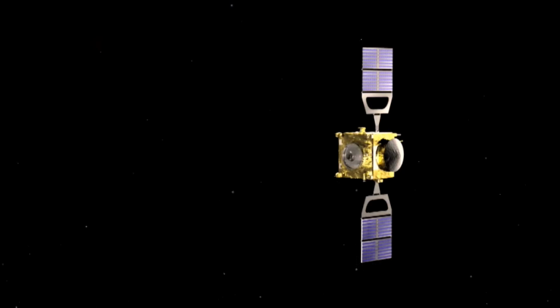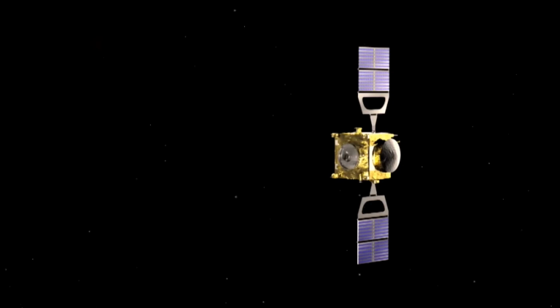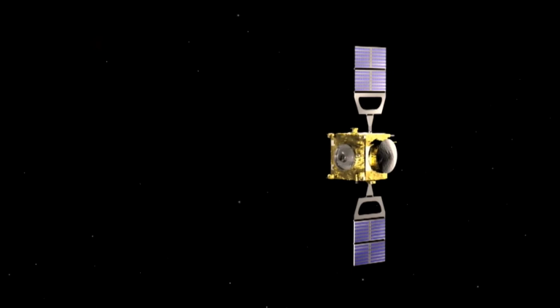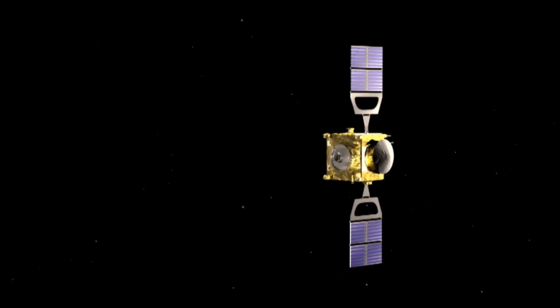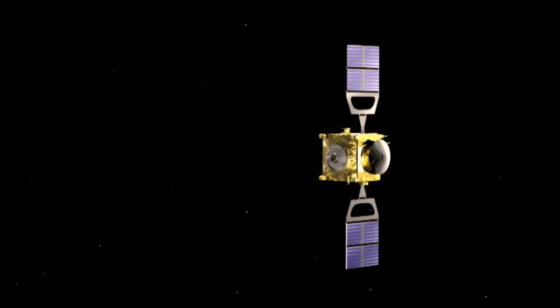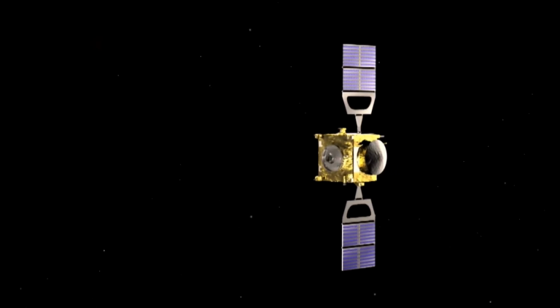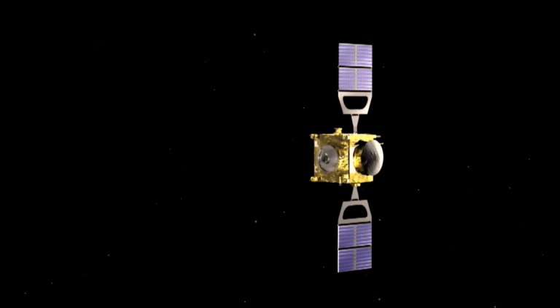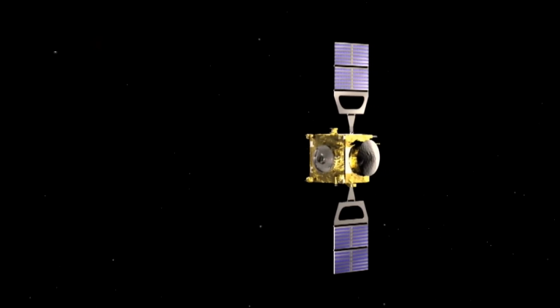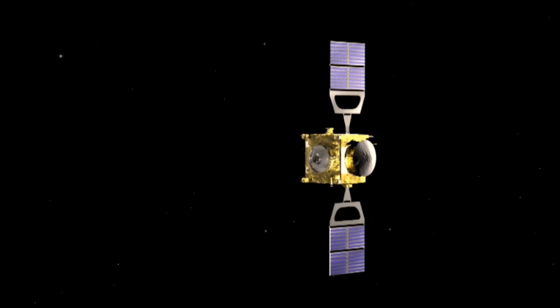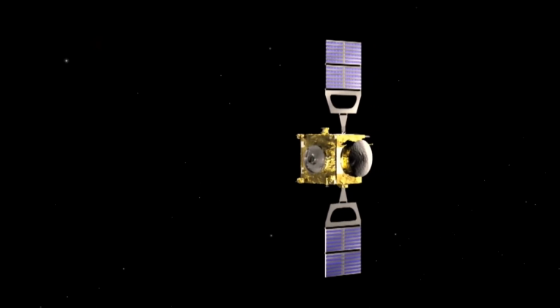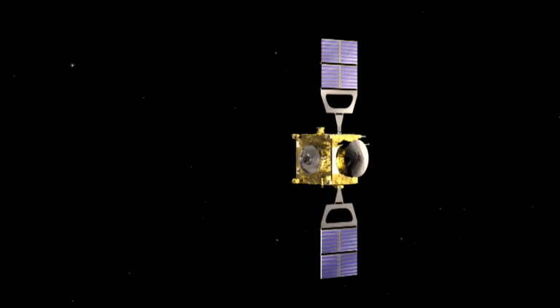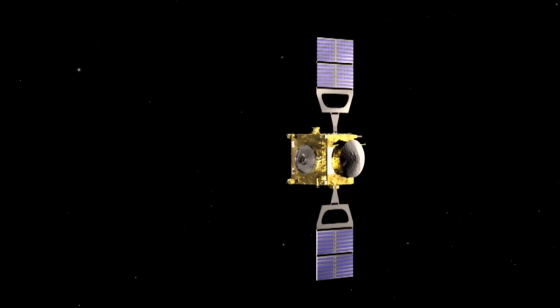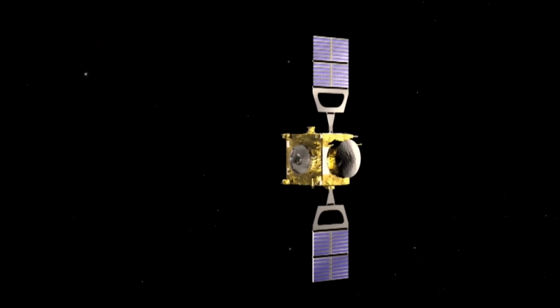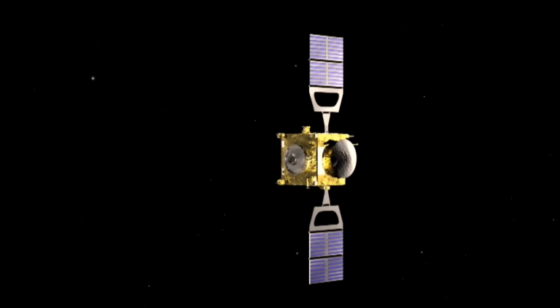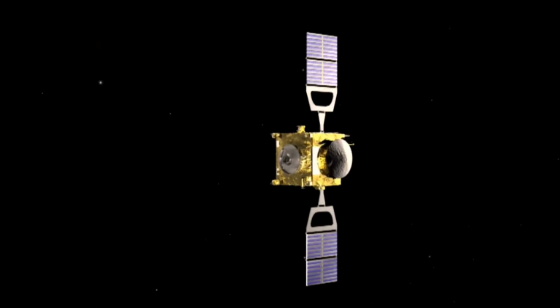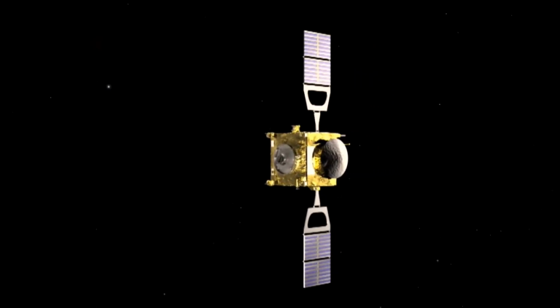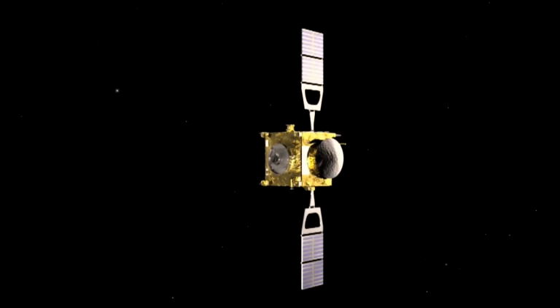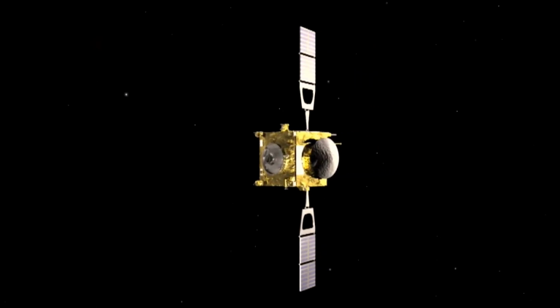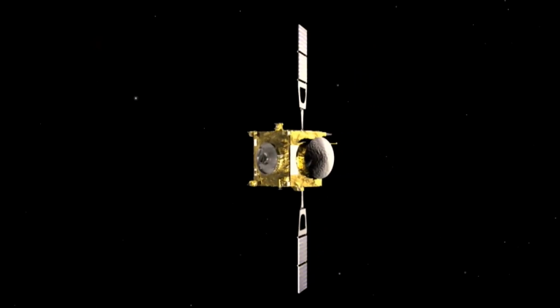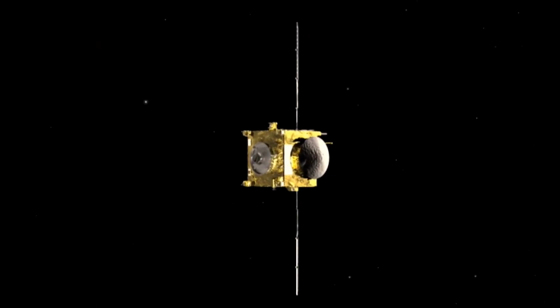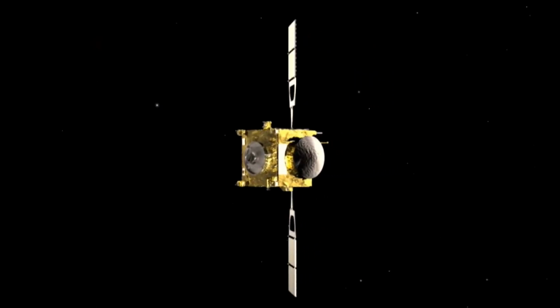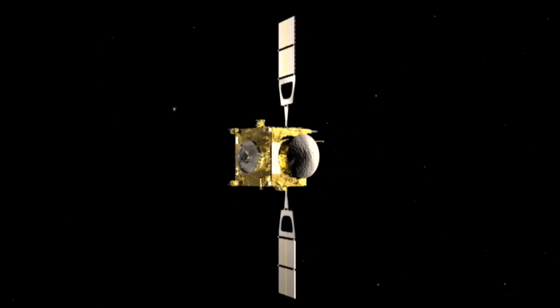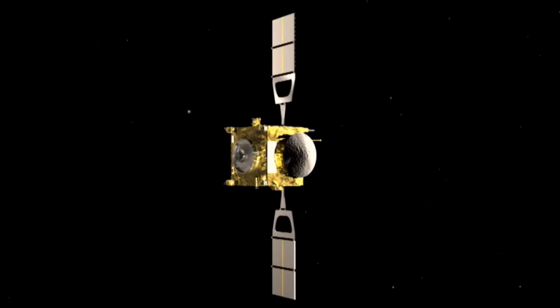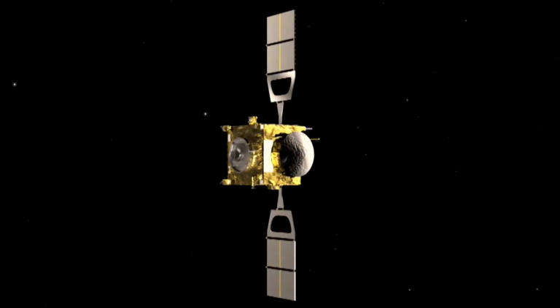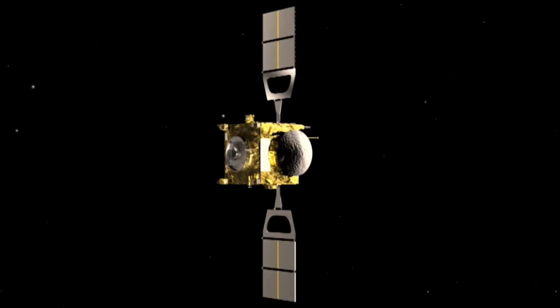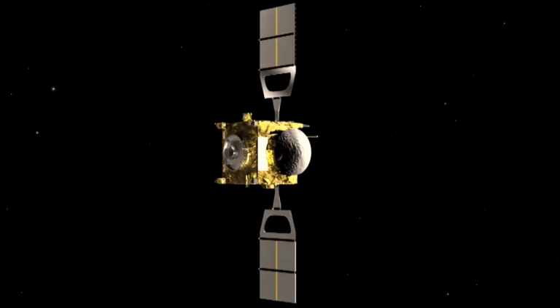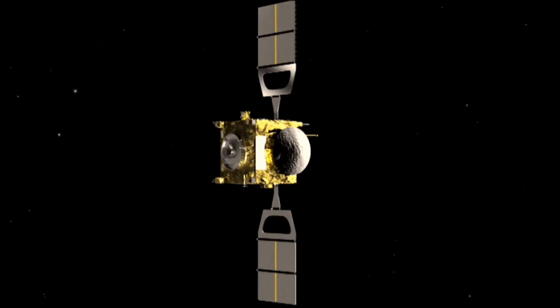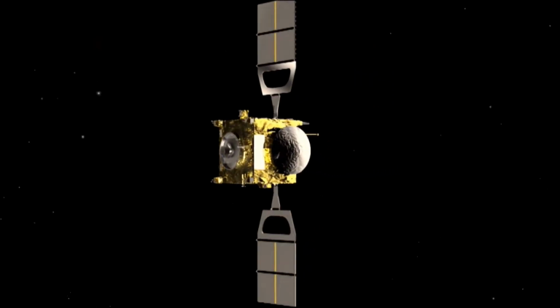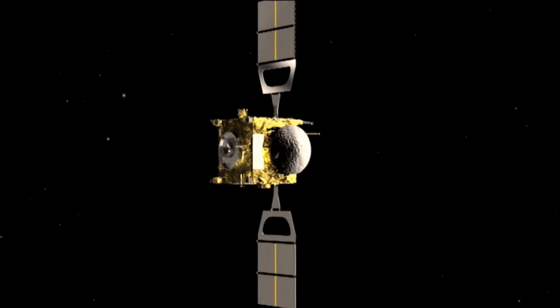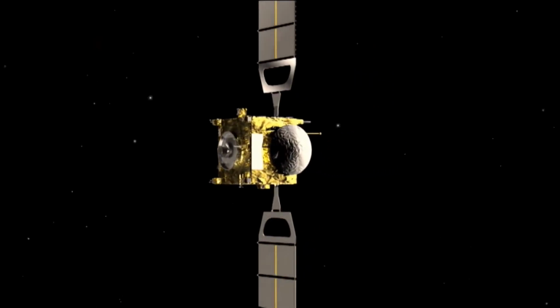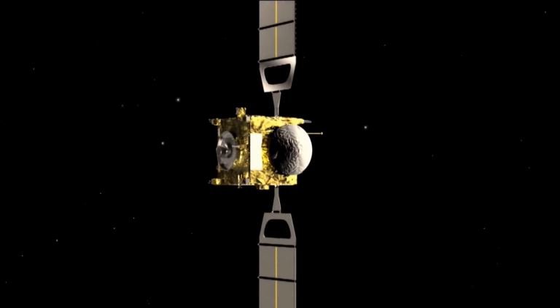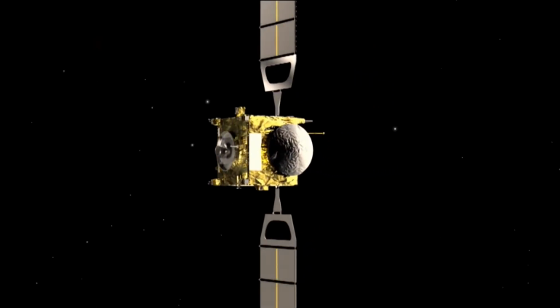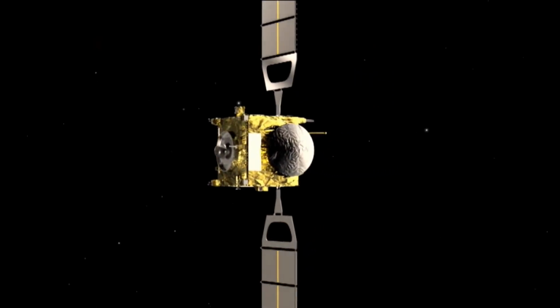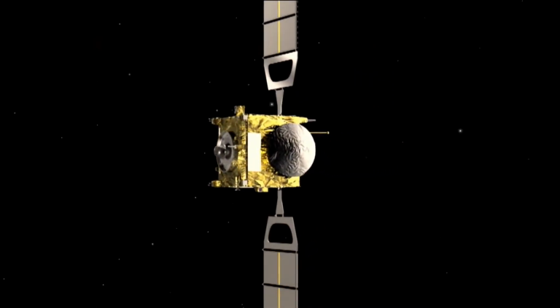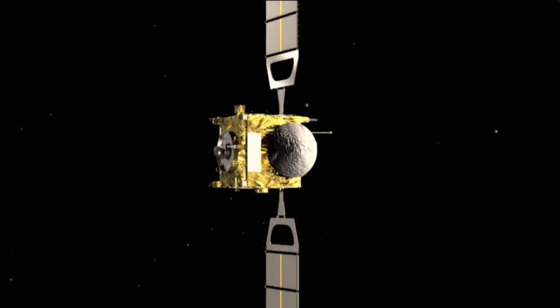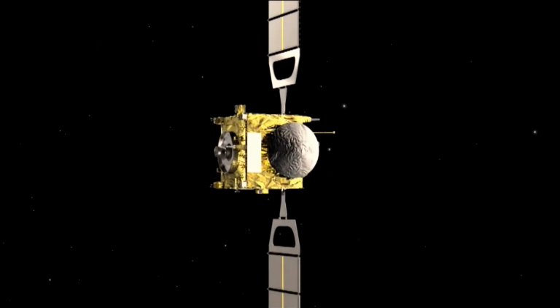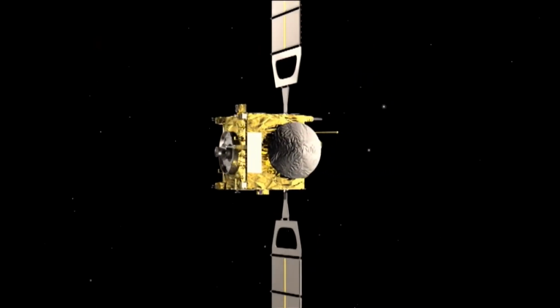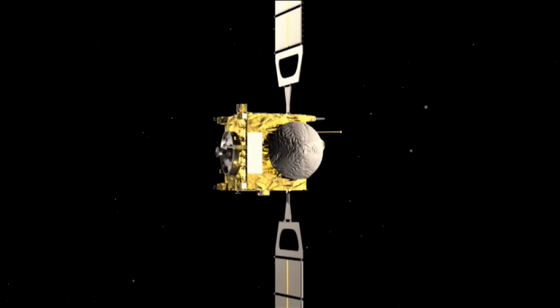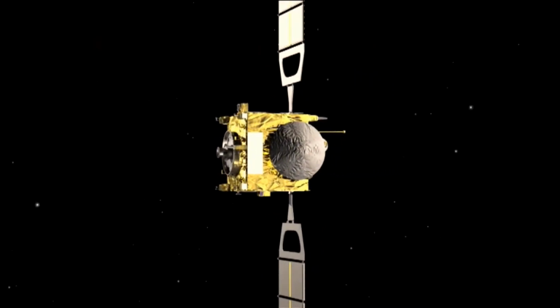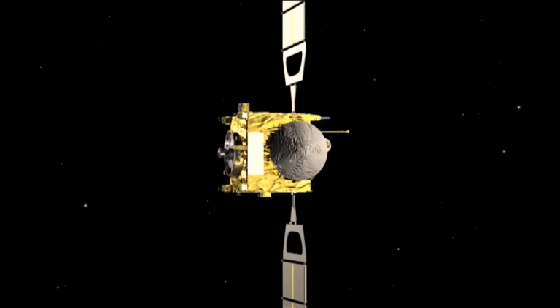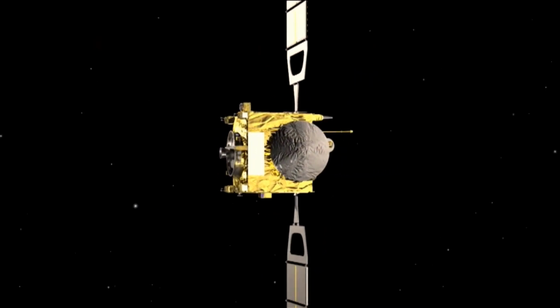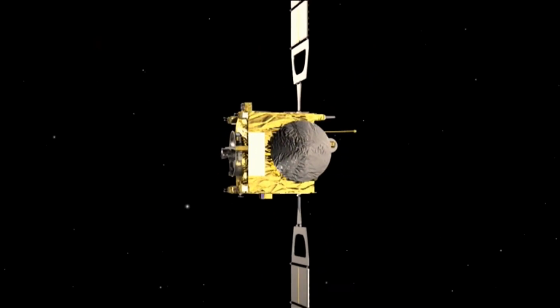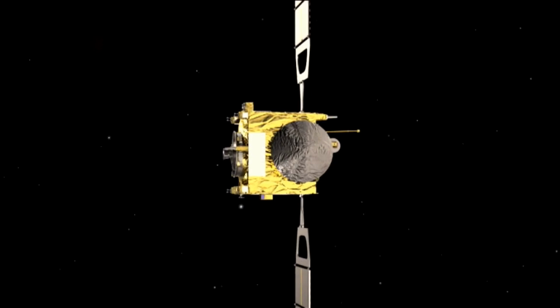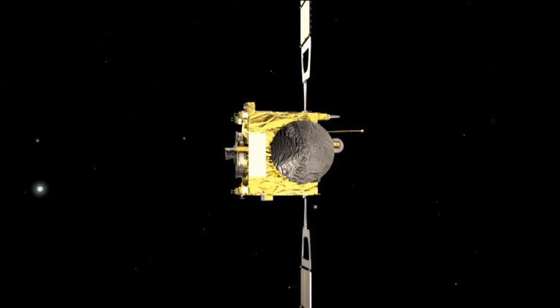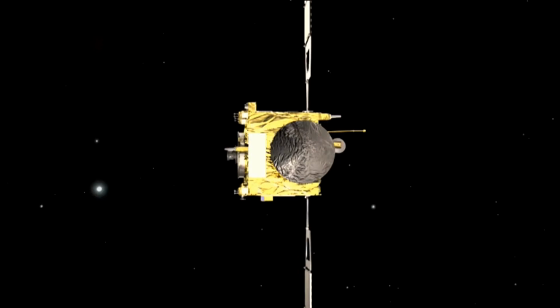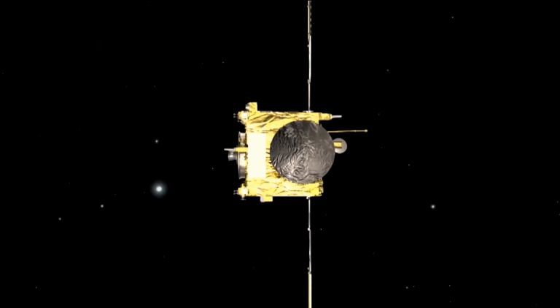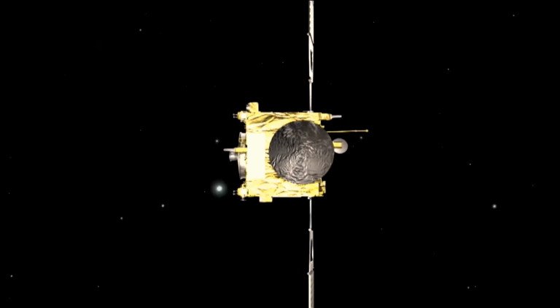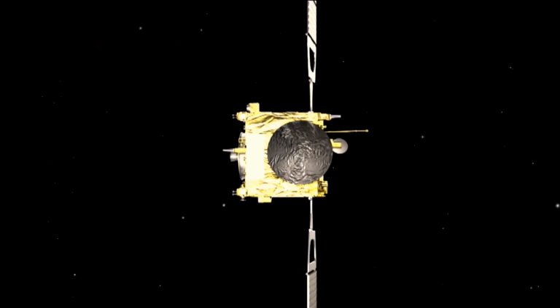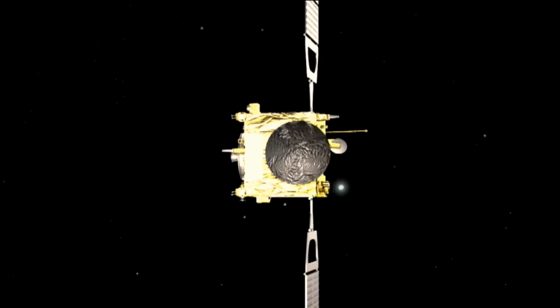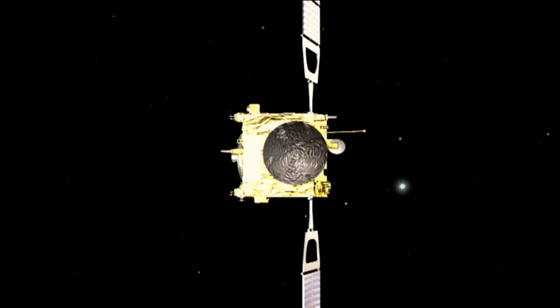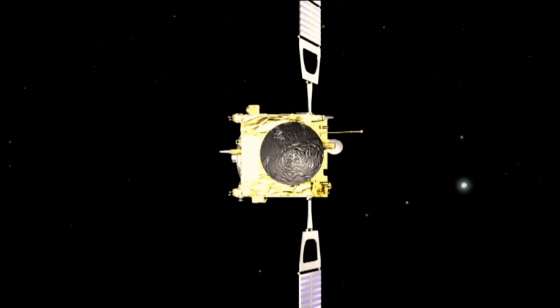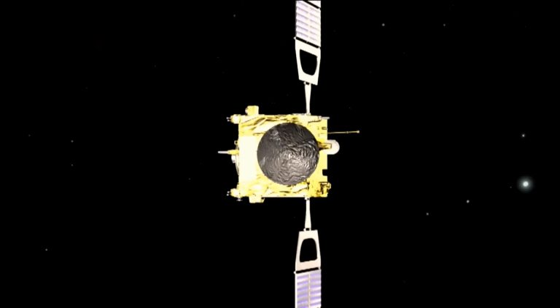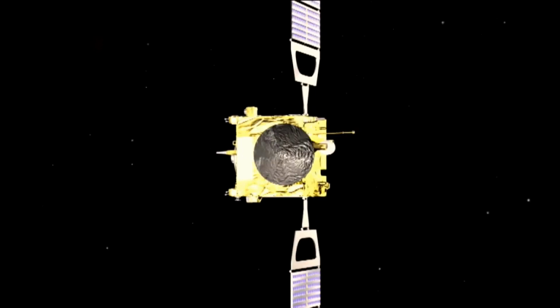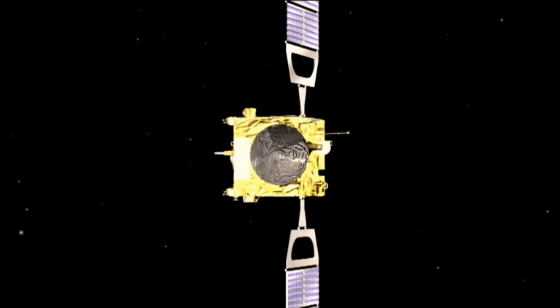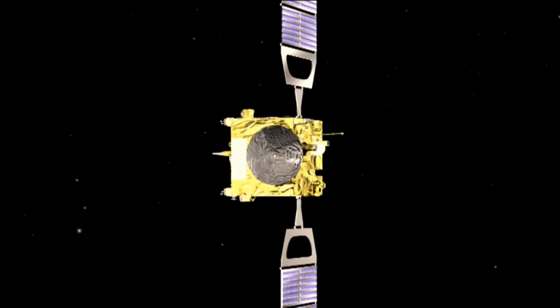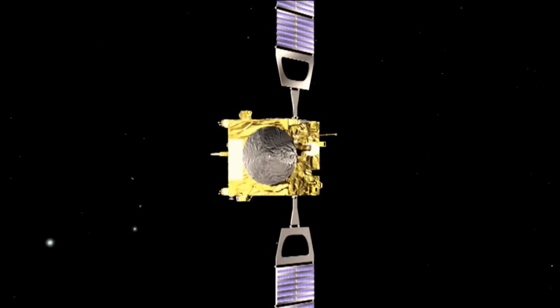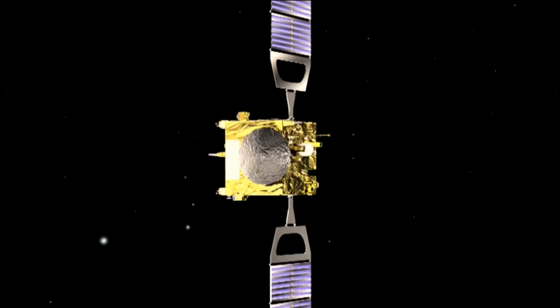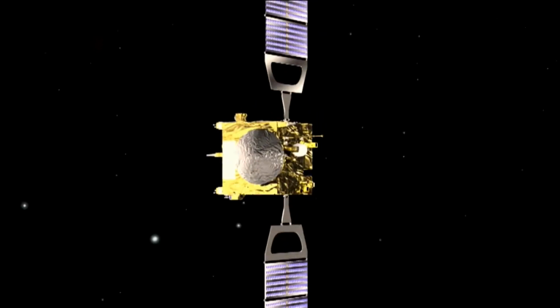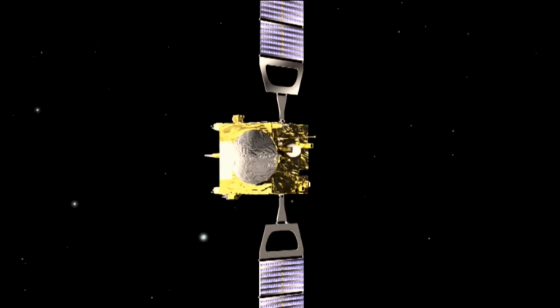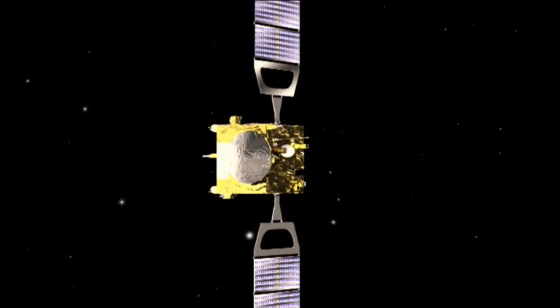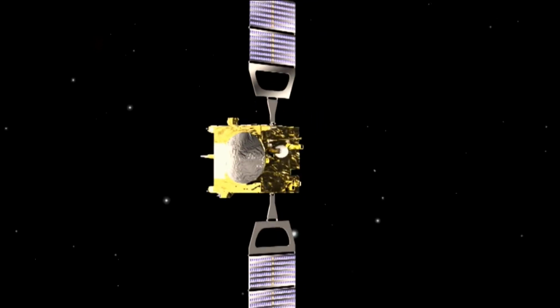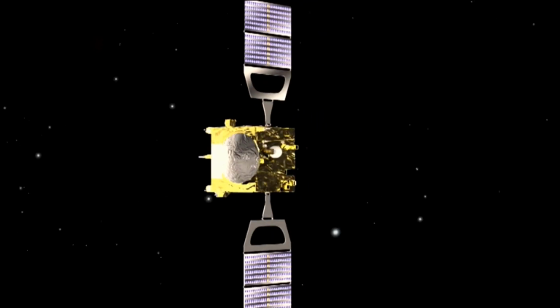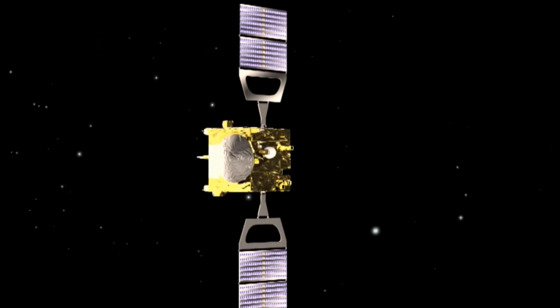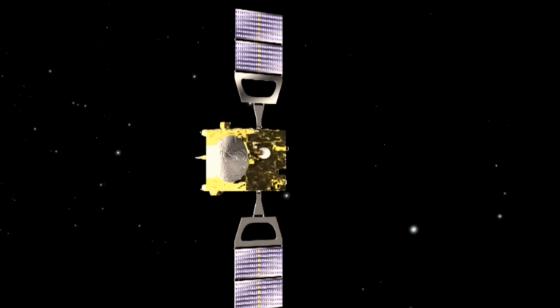Today I'm going to talk about India's mind-blowingly unique plan to study the atmosphere of Venus using balloons.